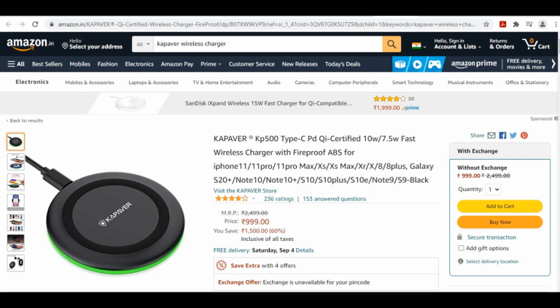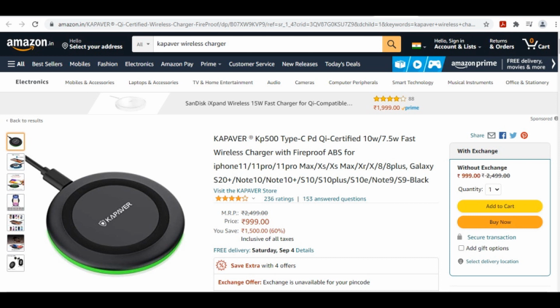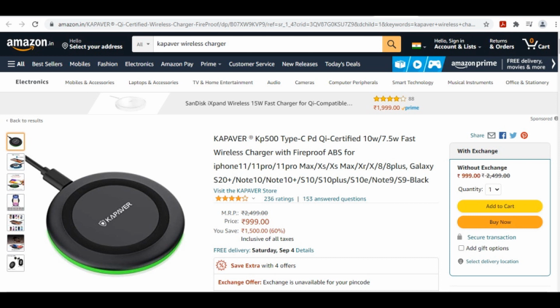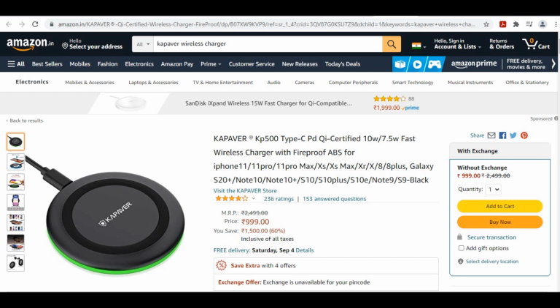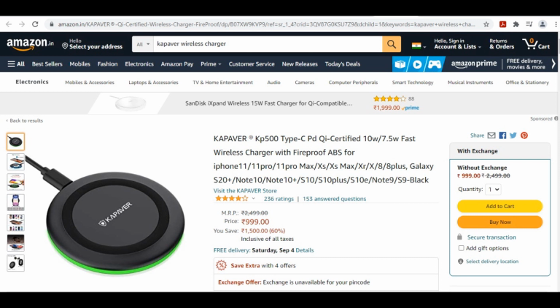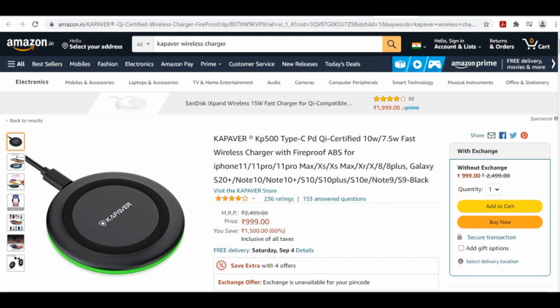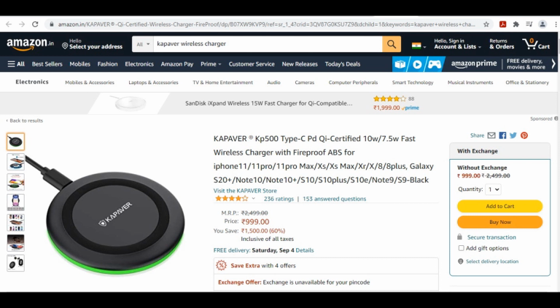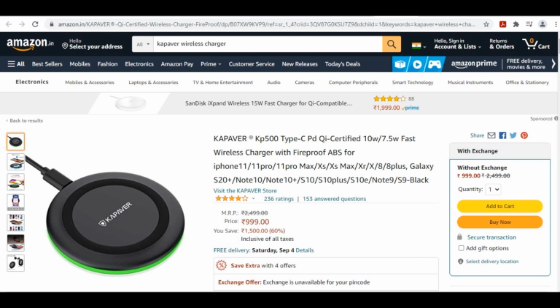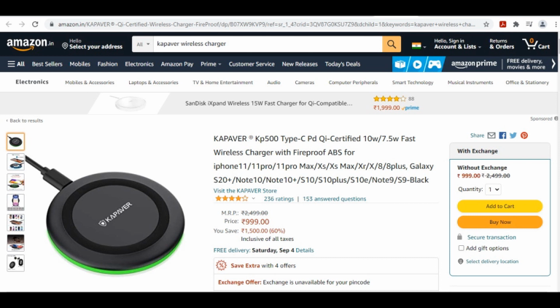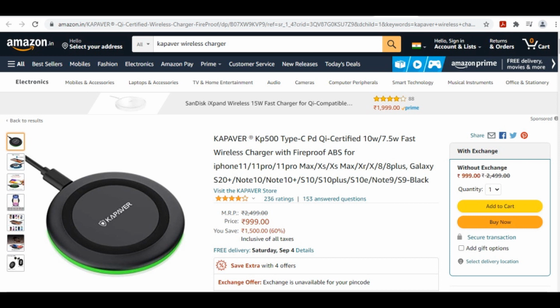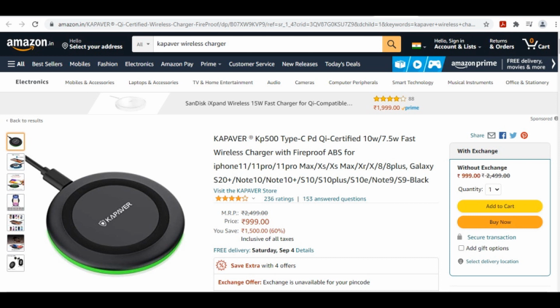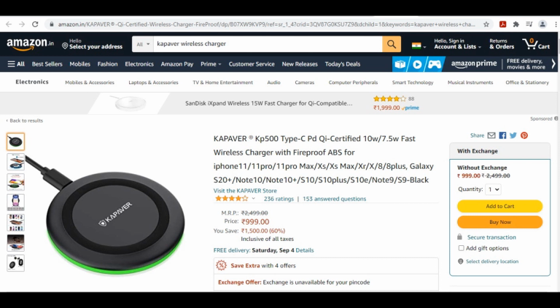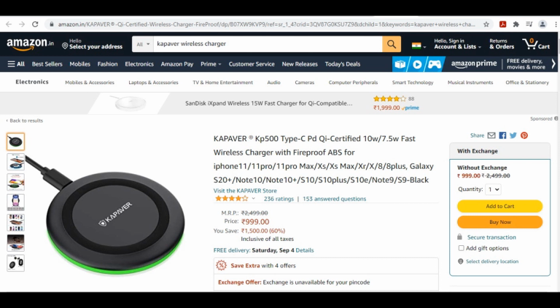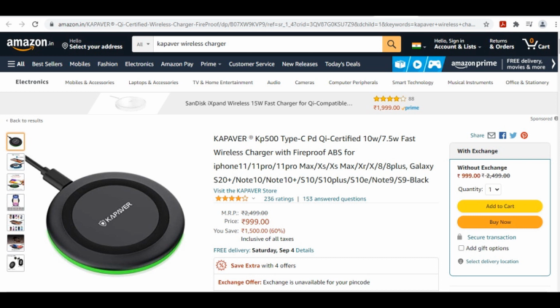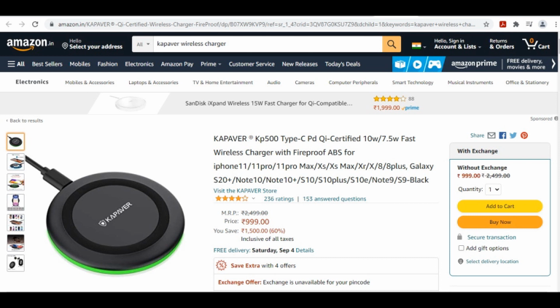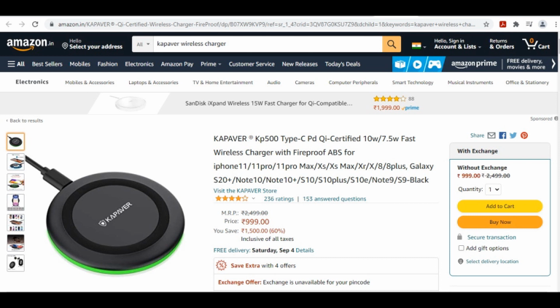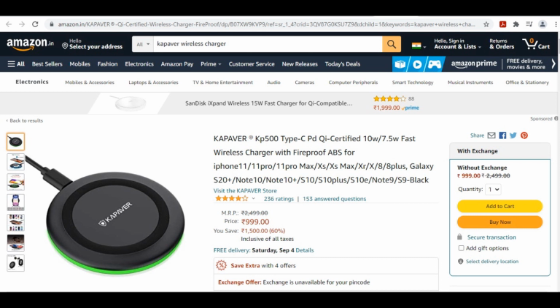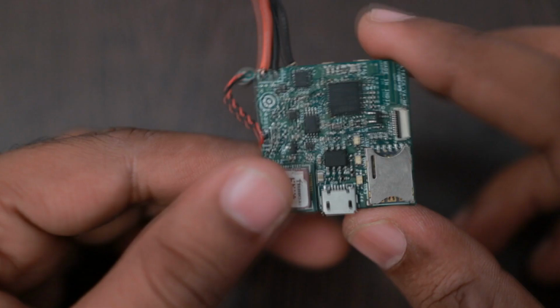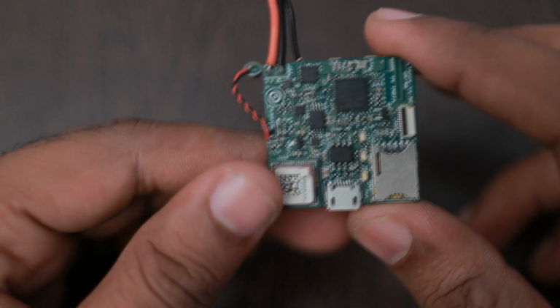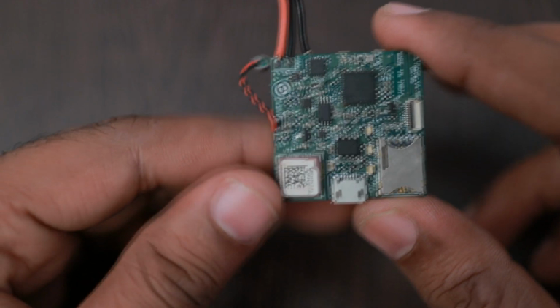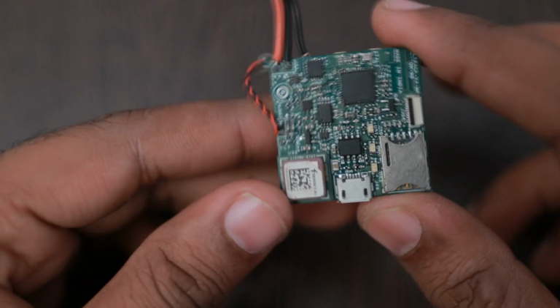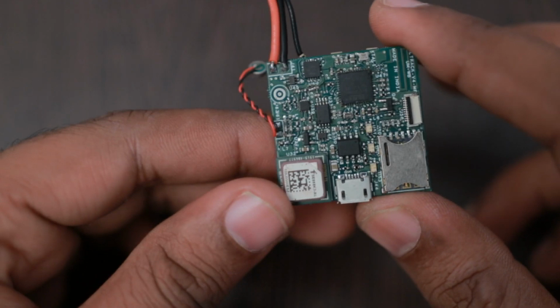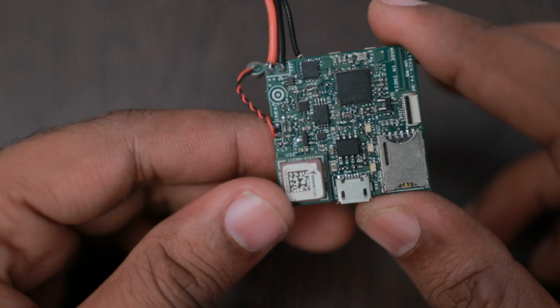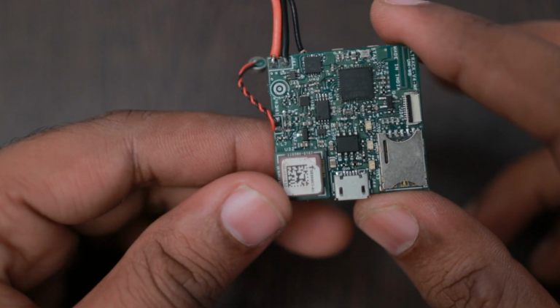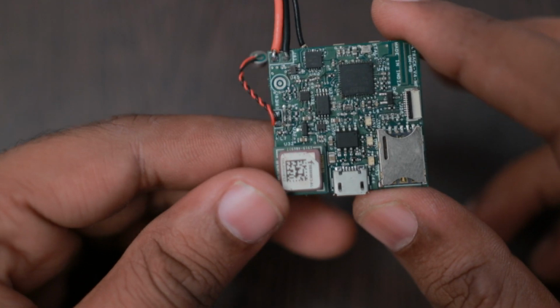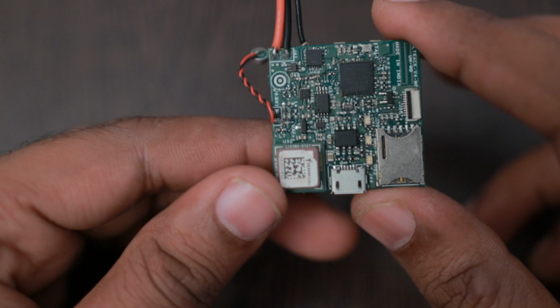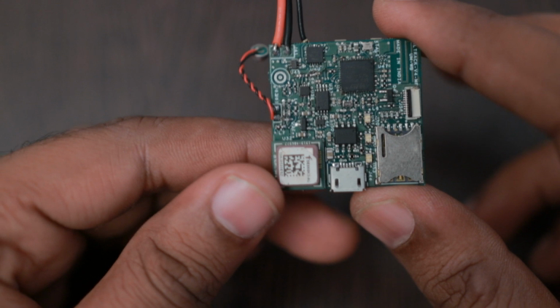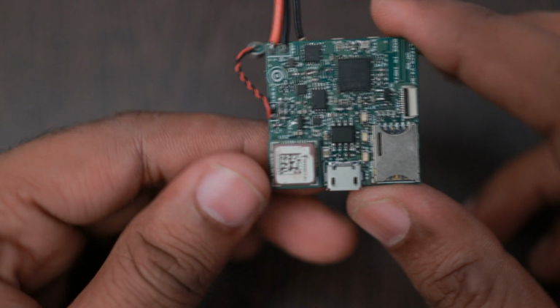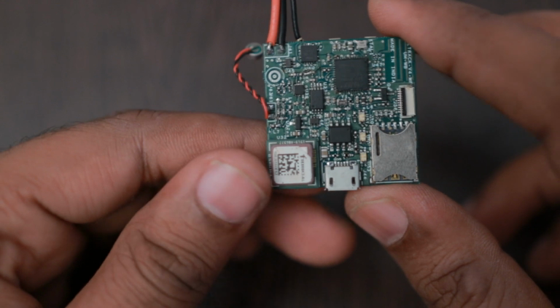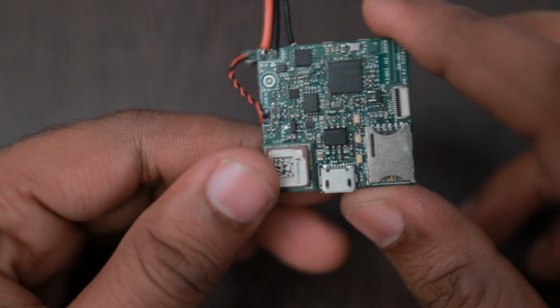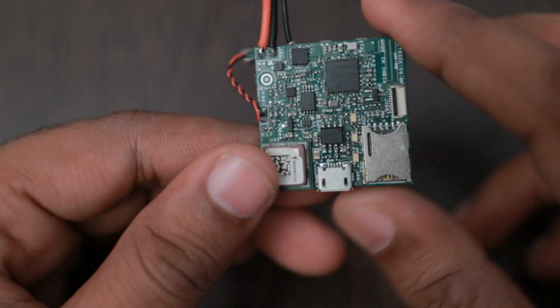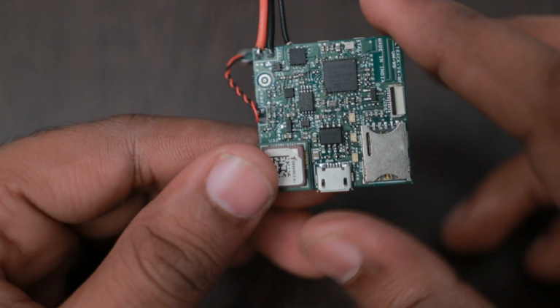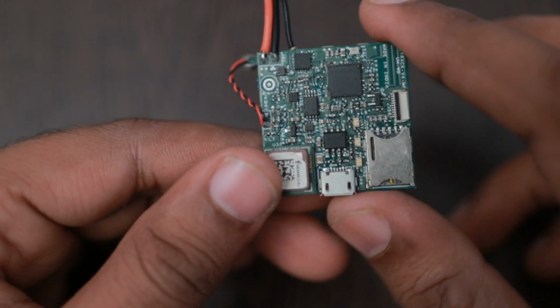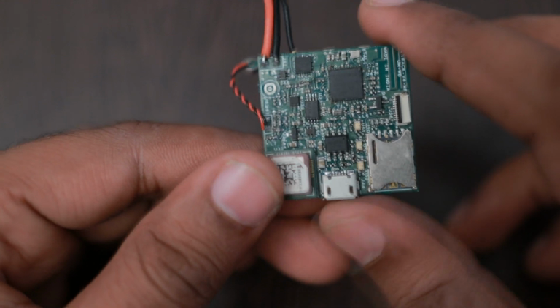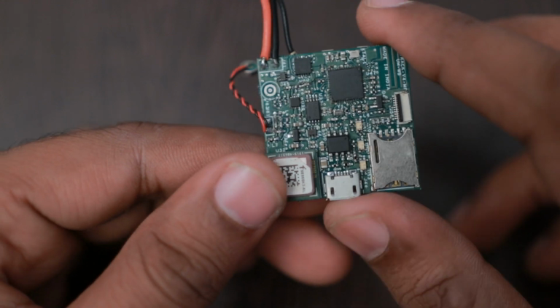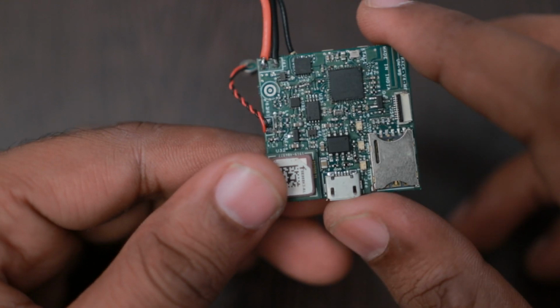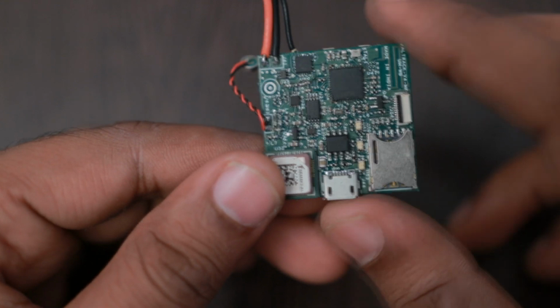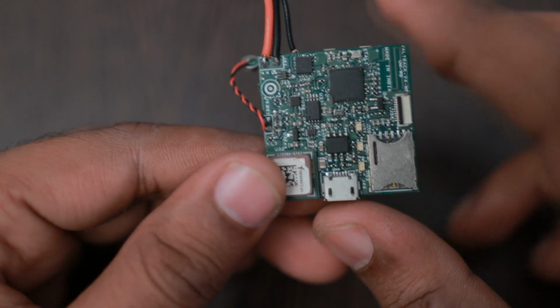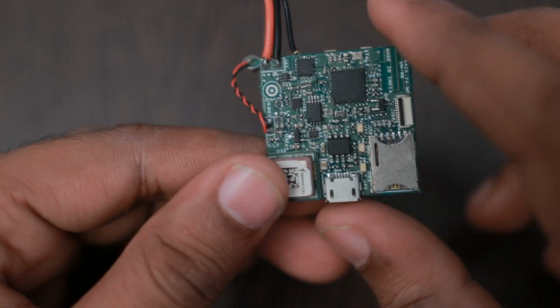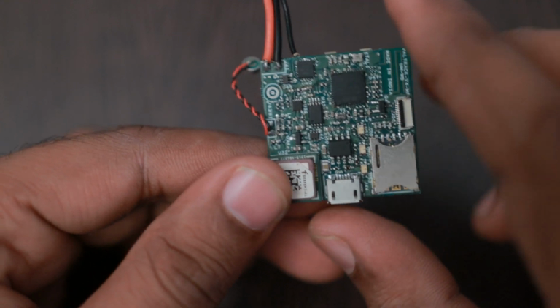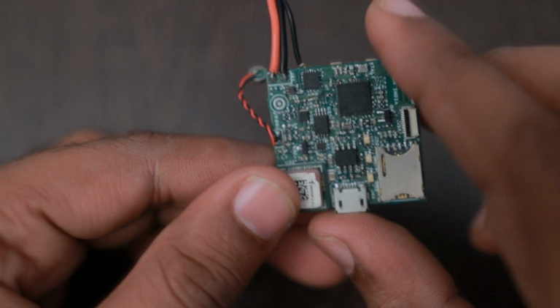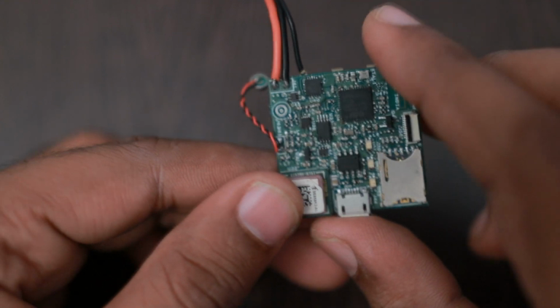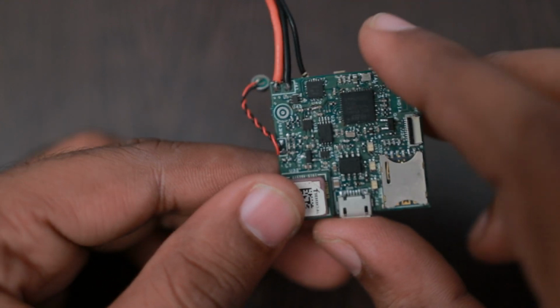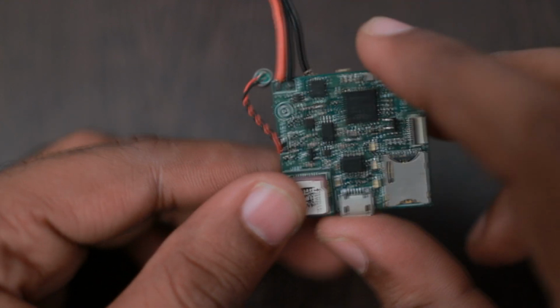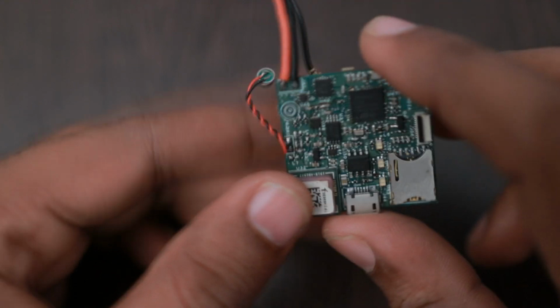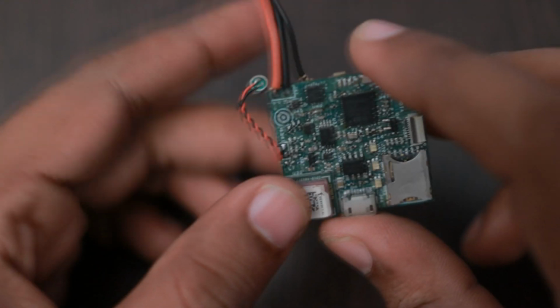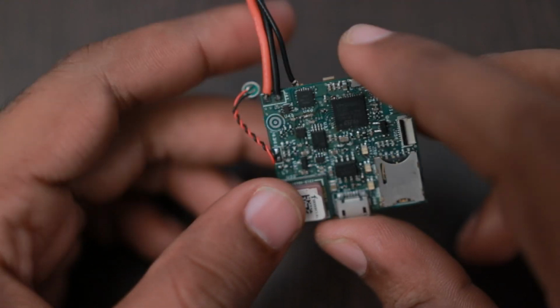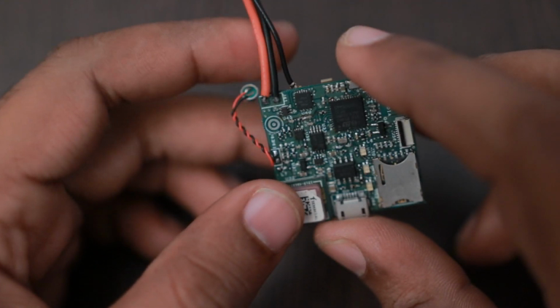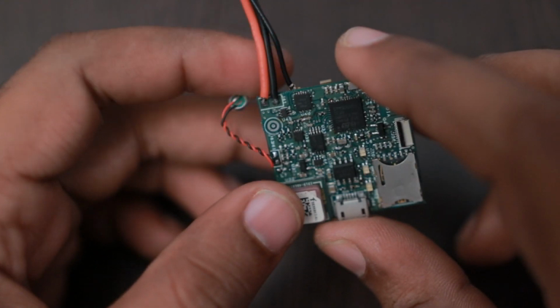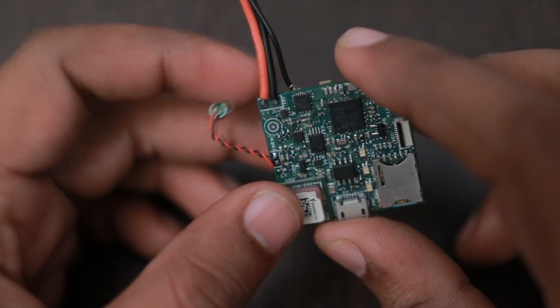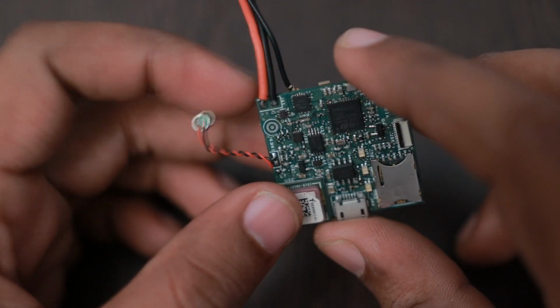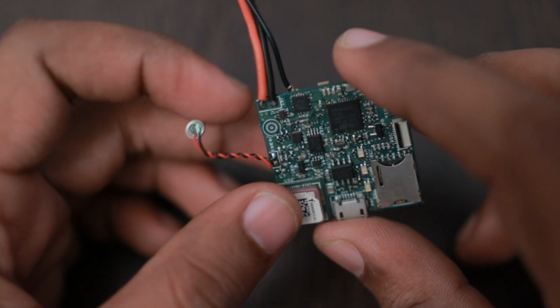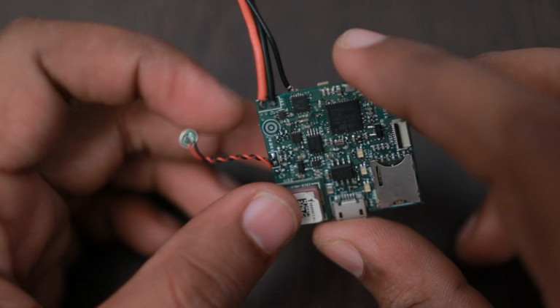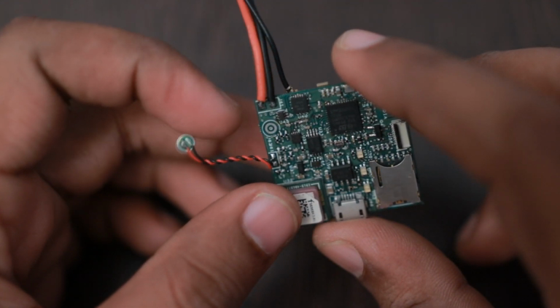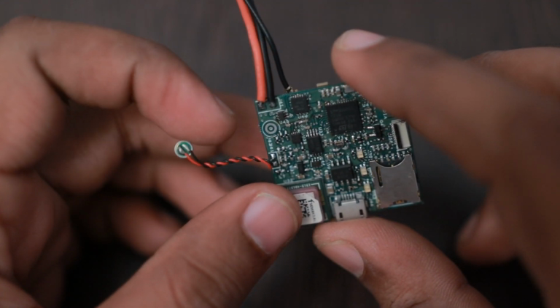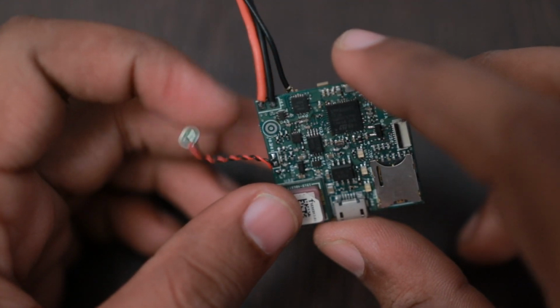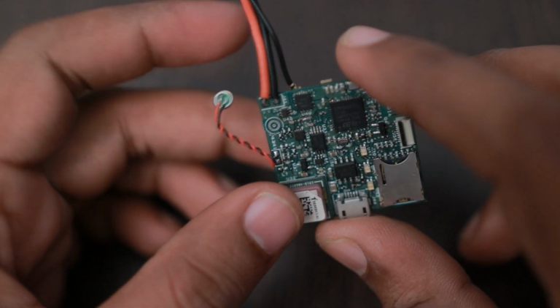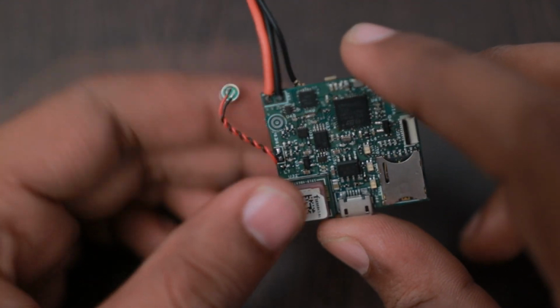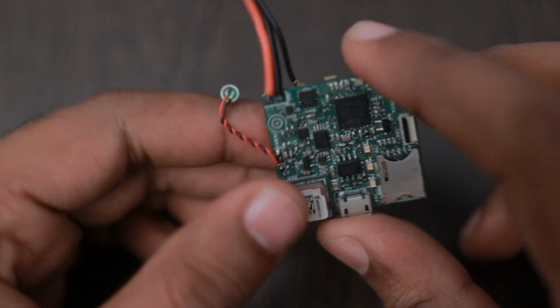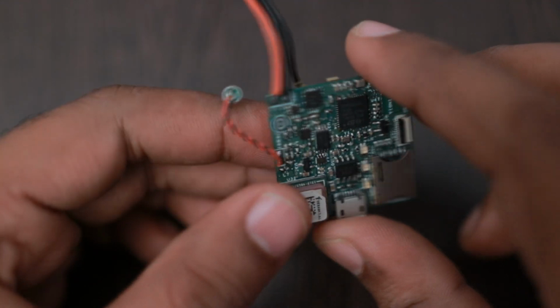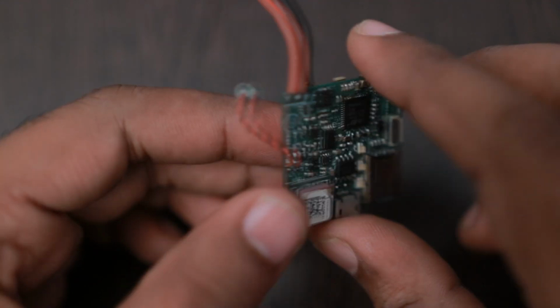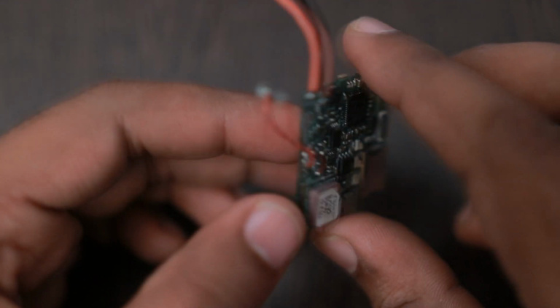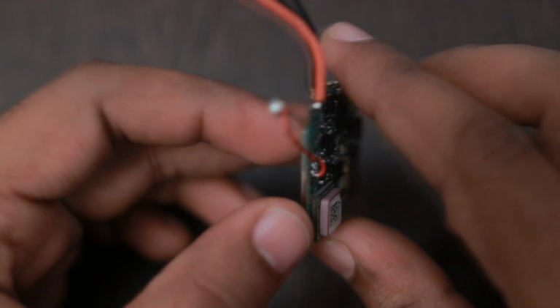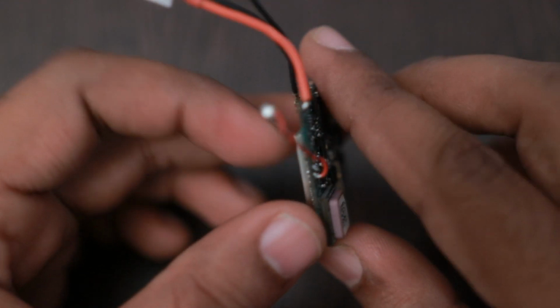Wireless charging pads, on the other hand, cost more — around 800 to 900 rupees. So we decided to make this board with USB charging support instead.